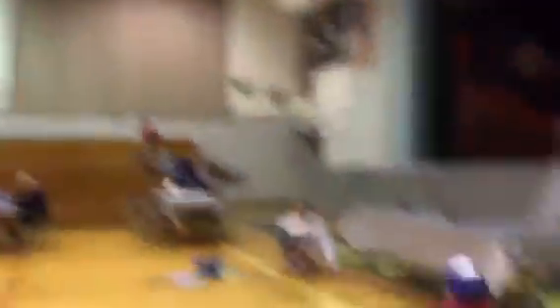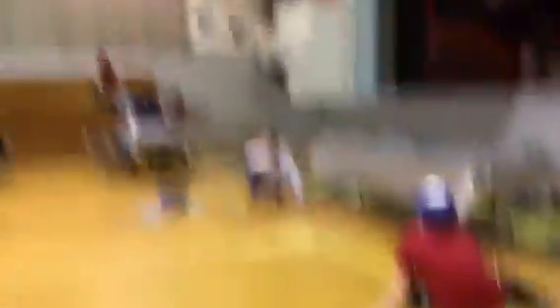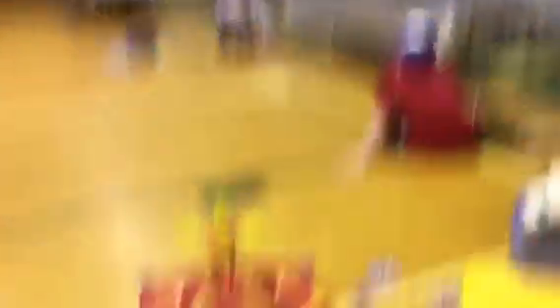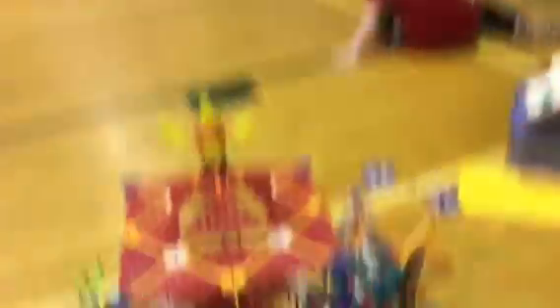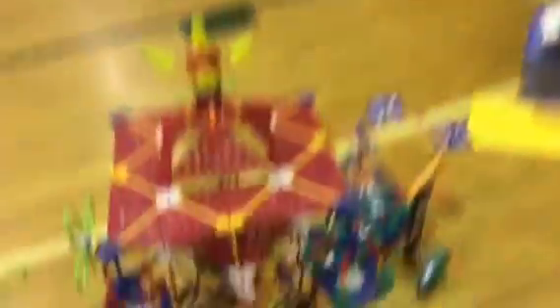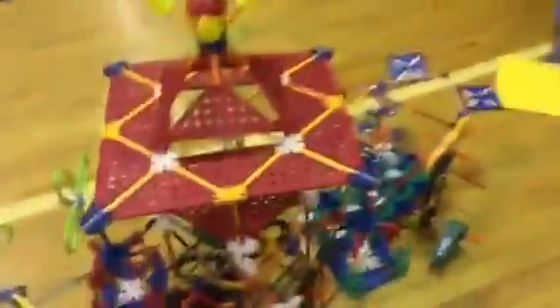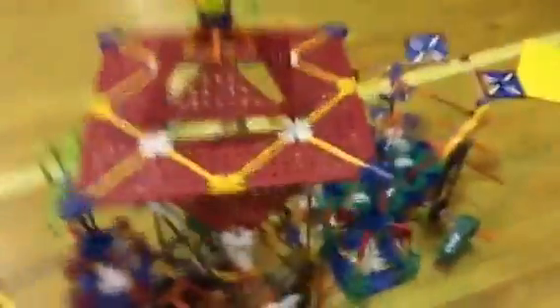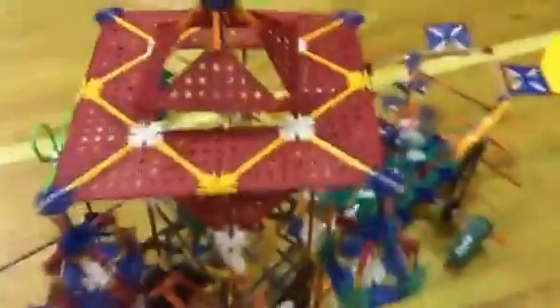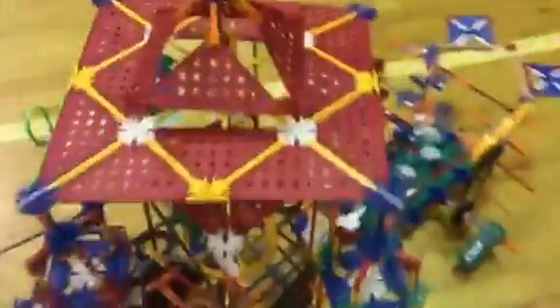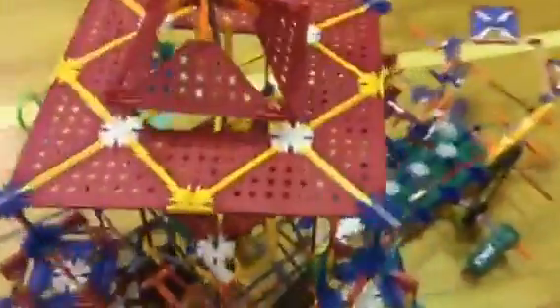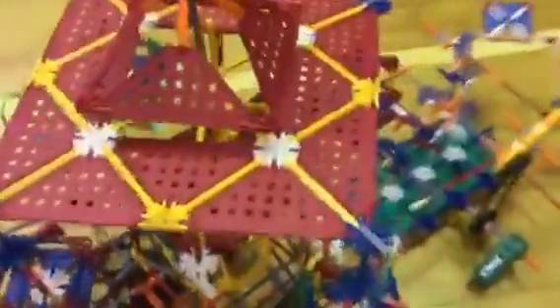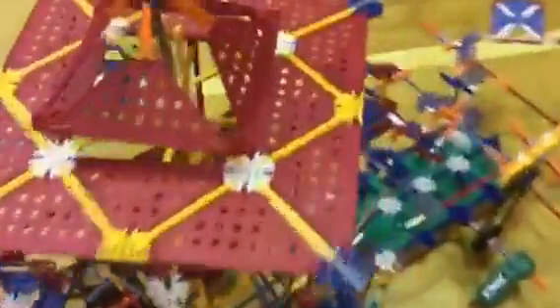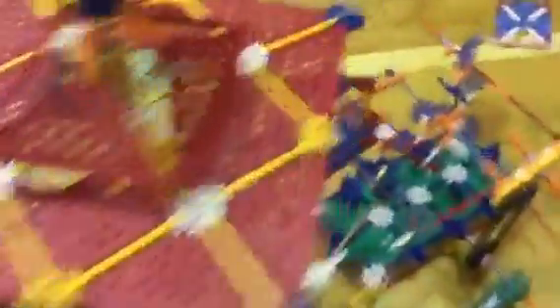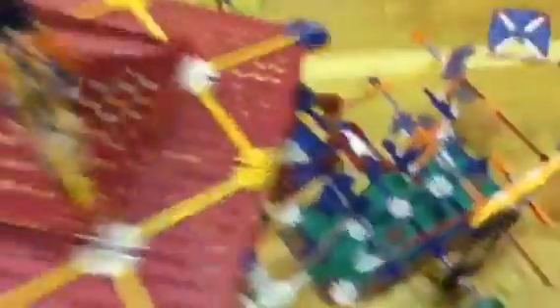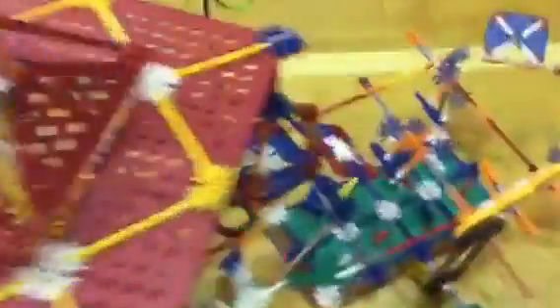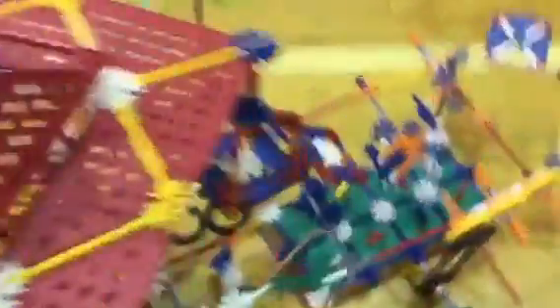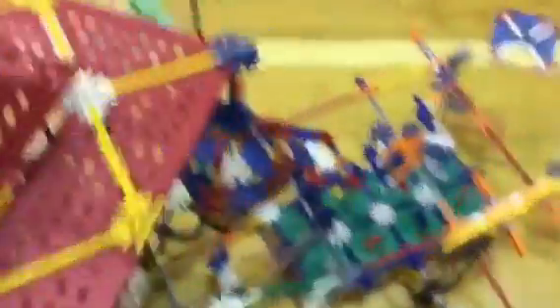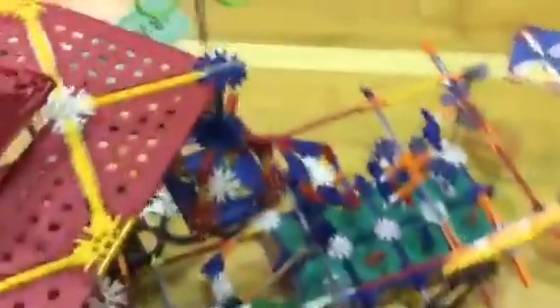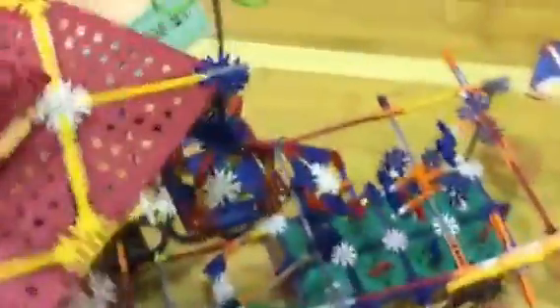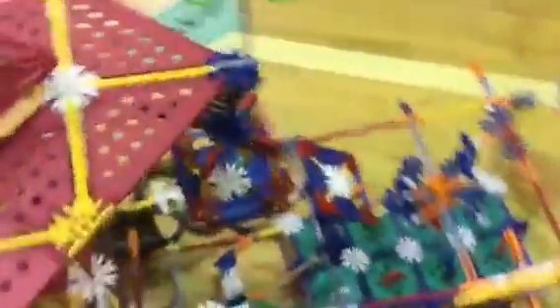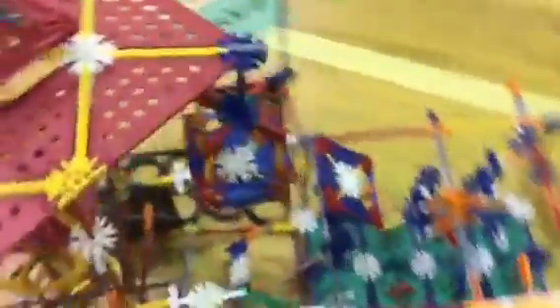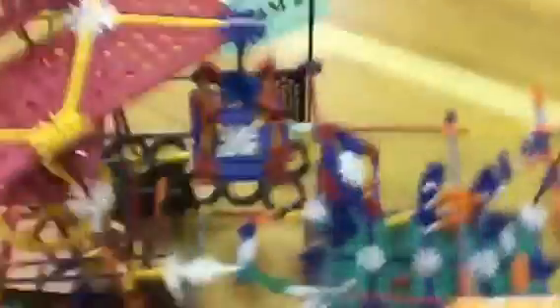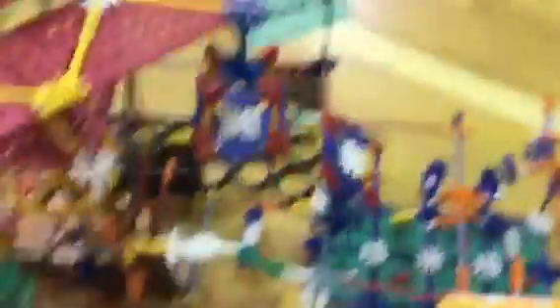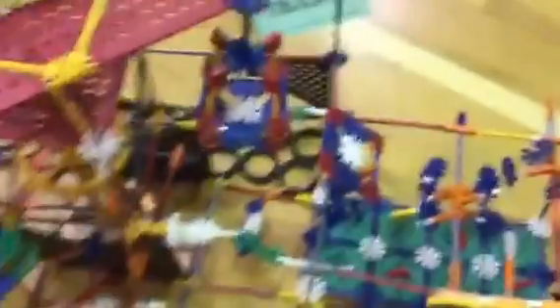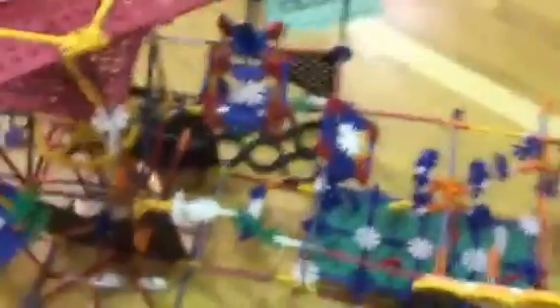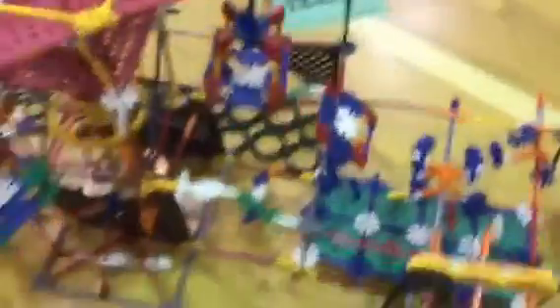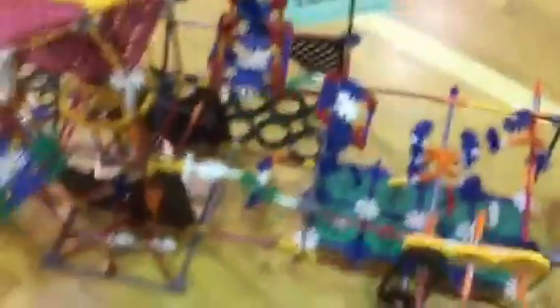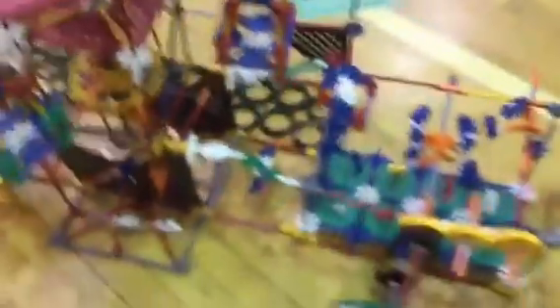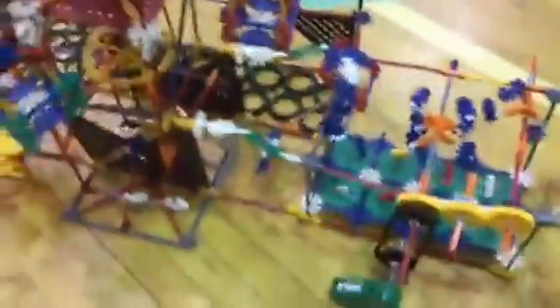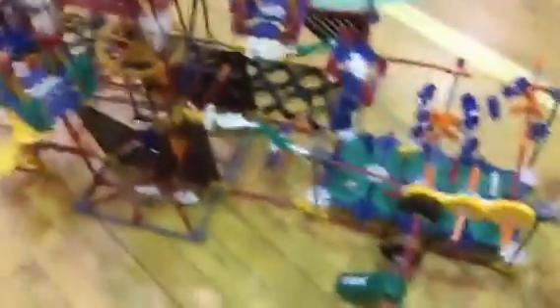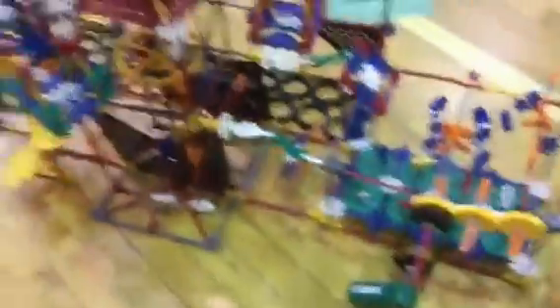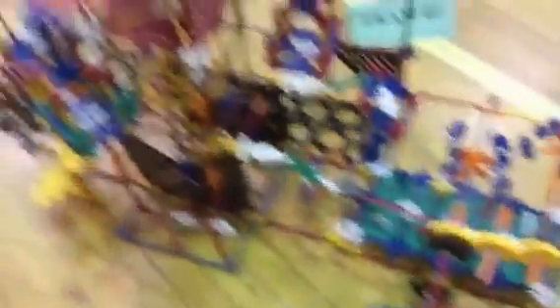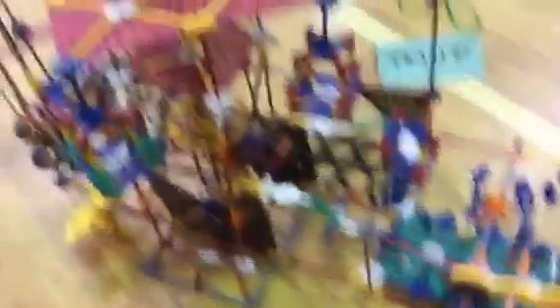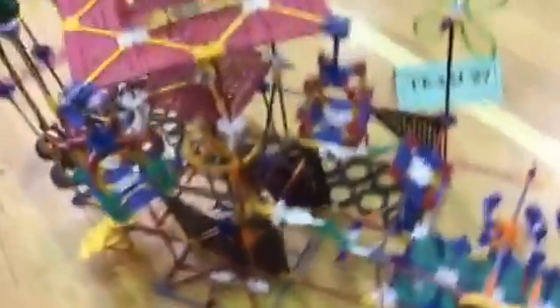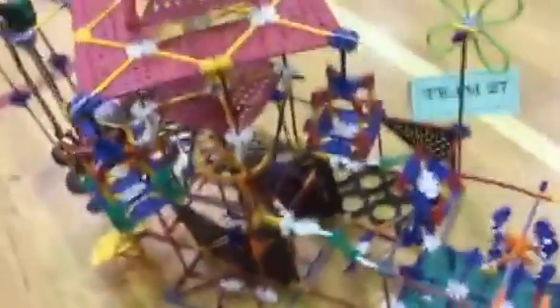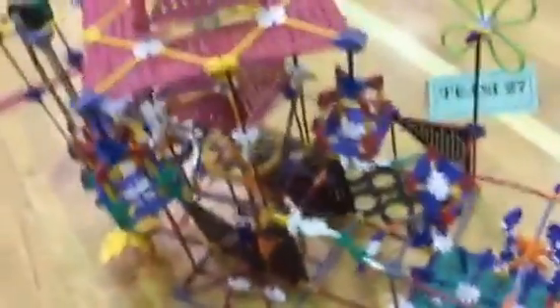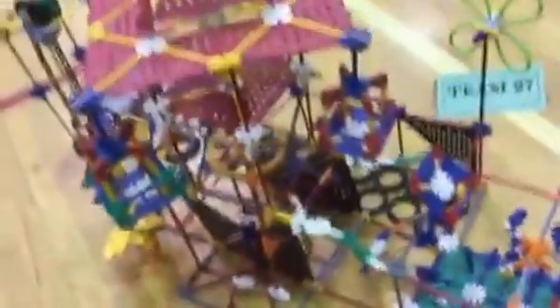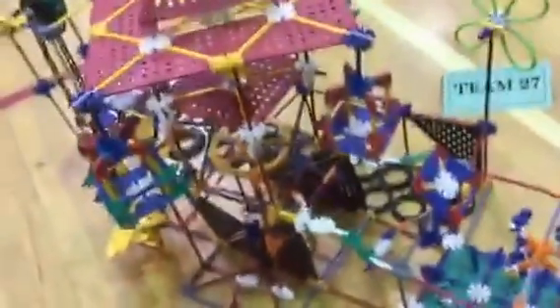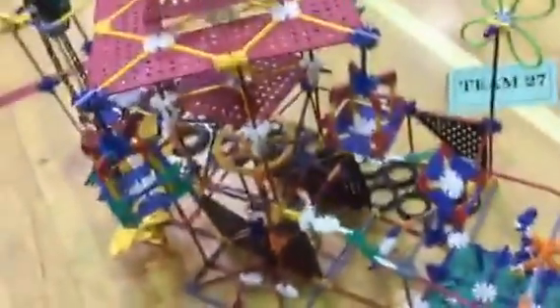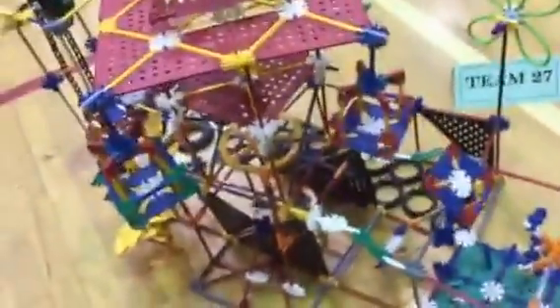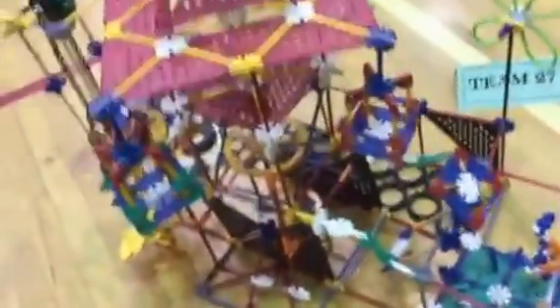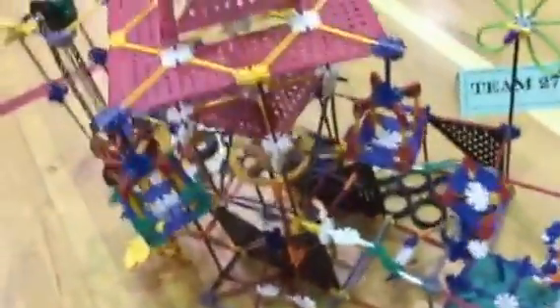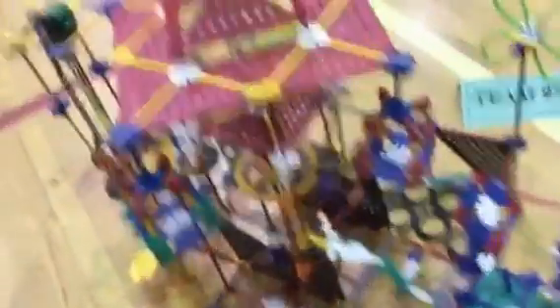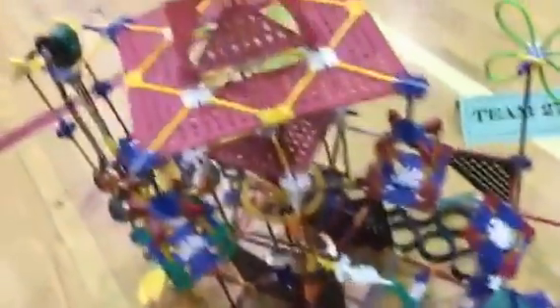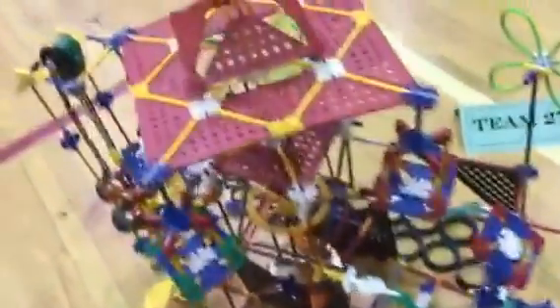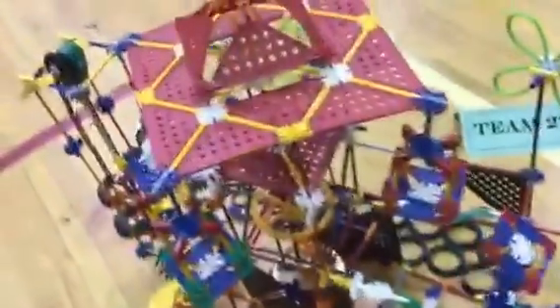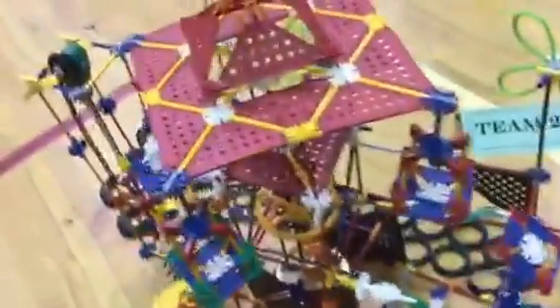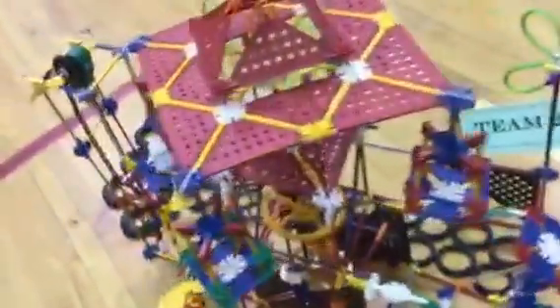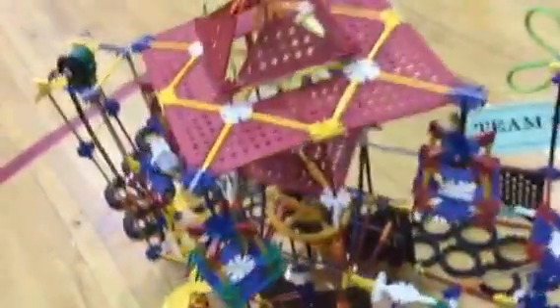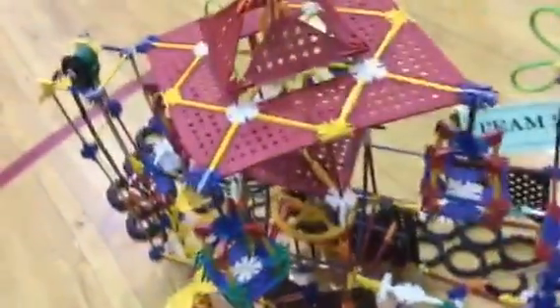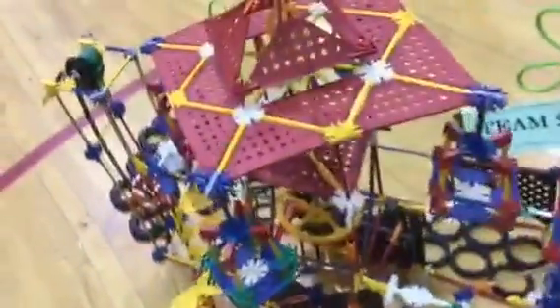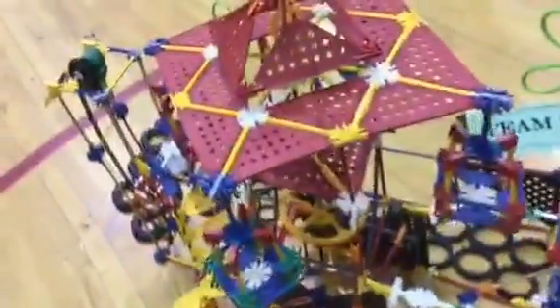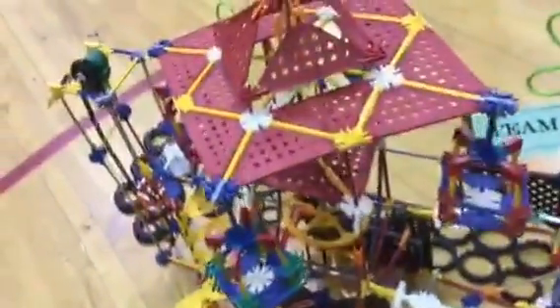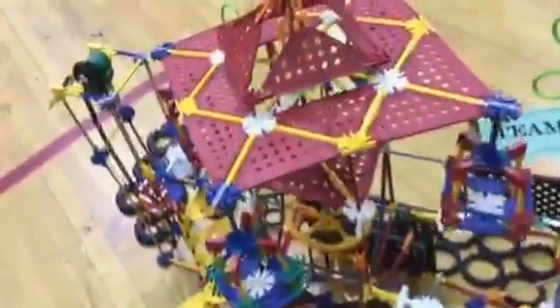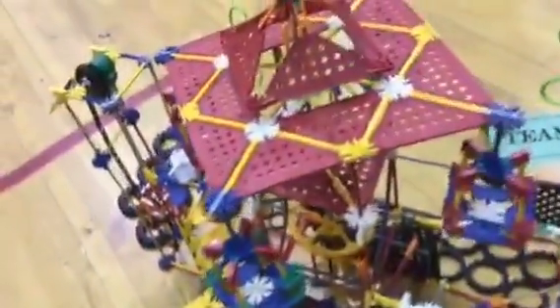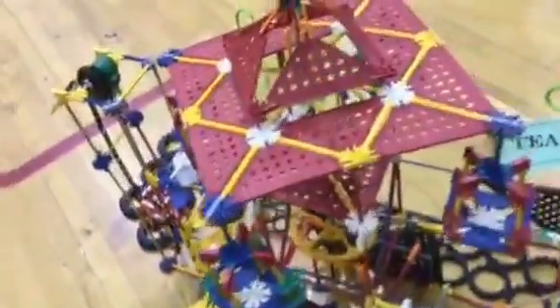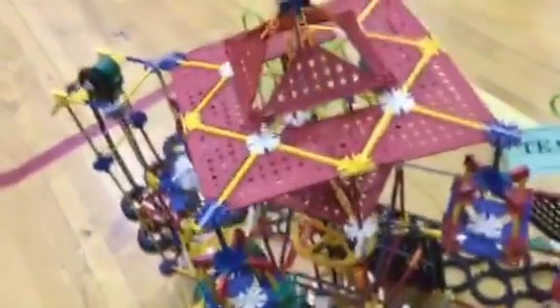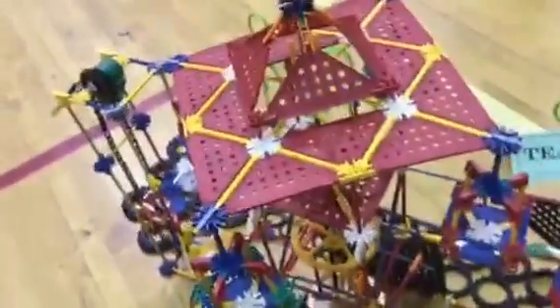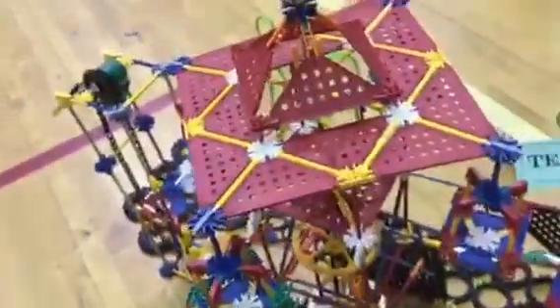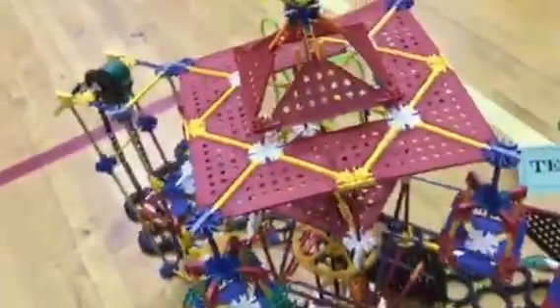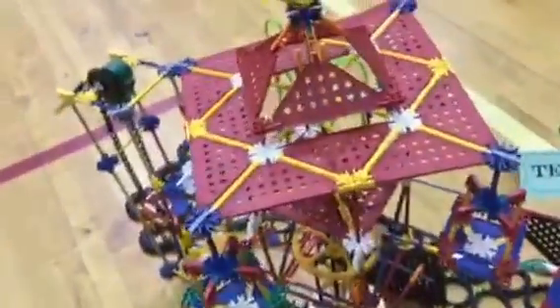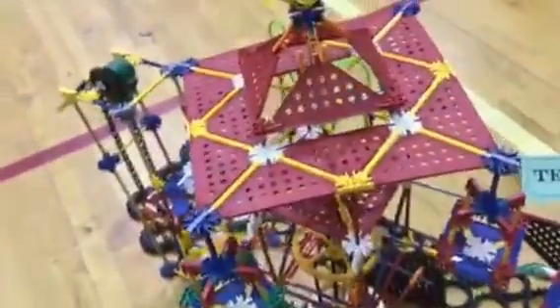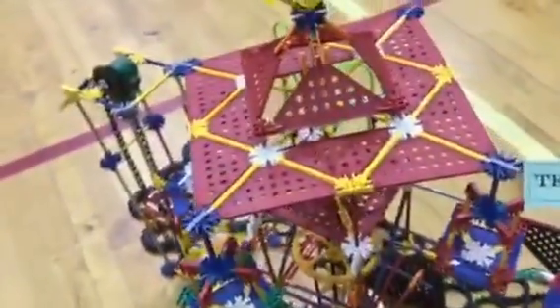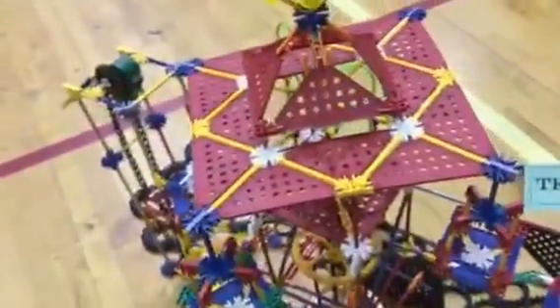So yeah guys, that is our creation of the Disco Typhoon. Hopefully you guys think it's cool. We love building with Knex.